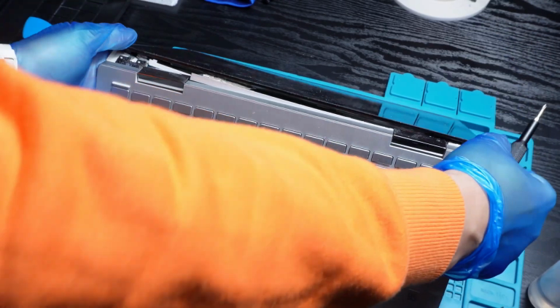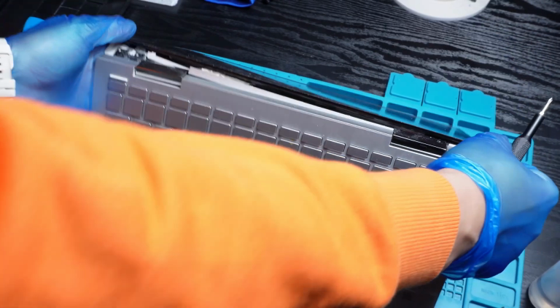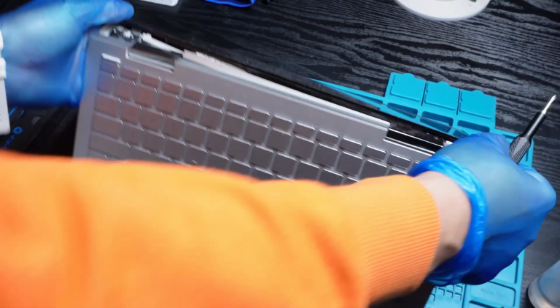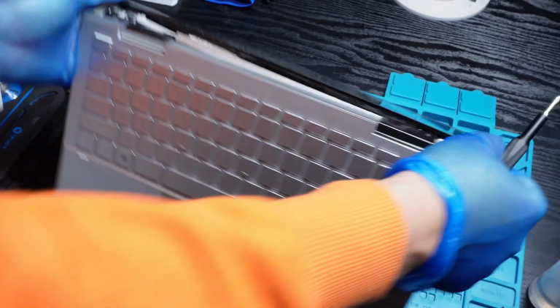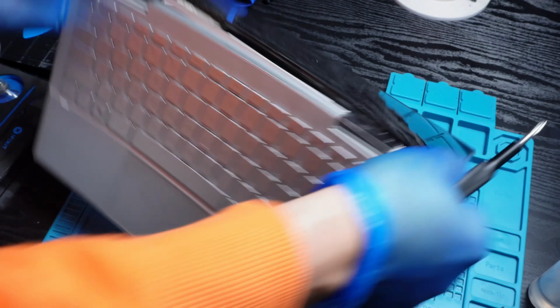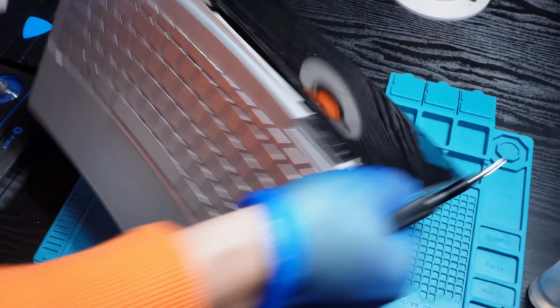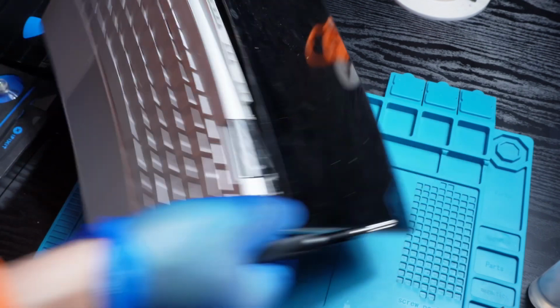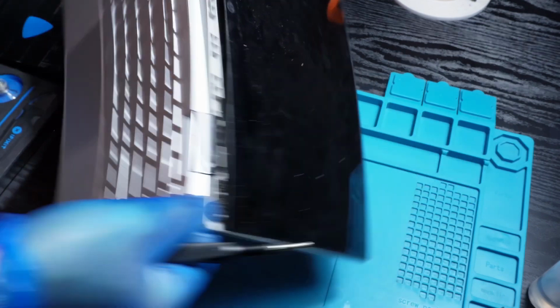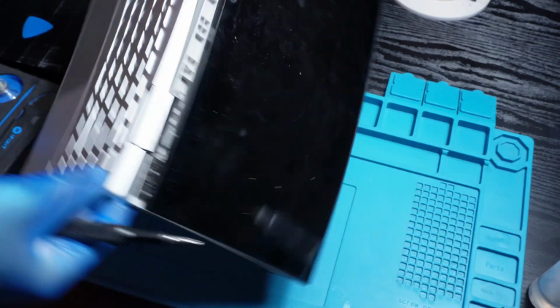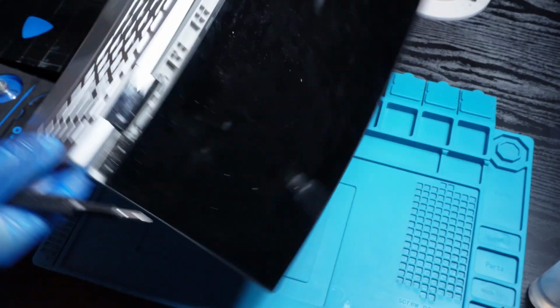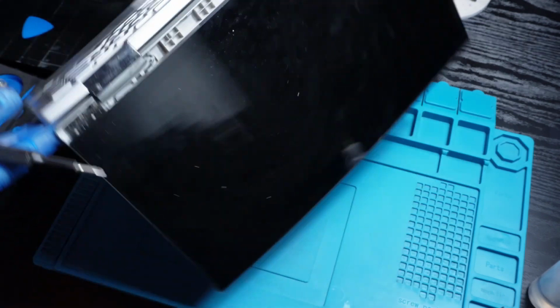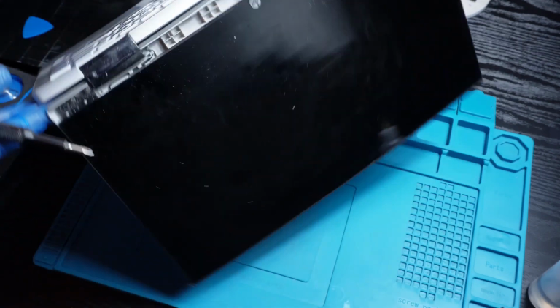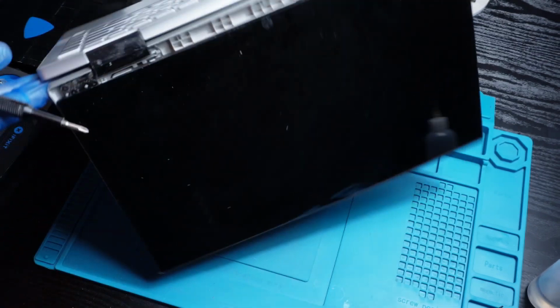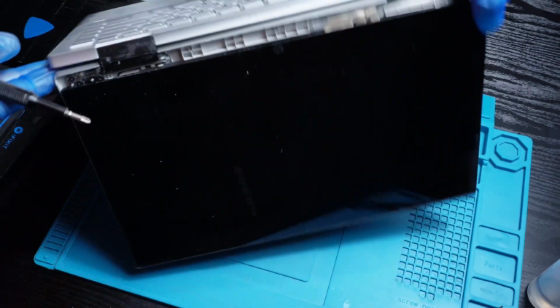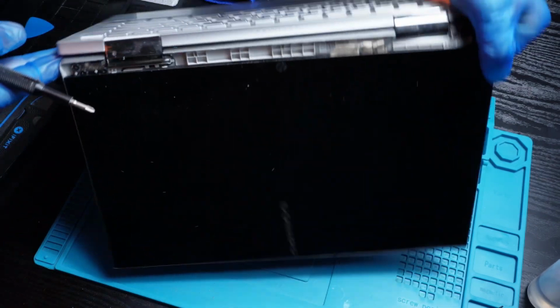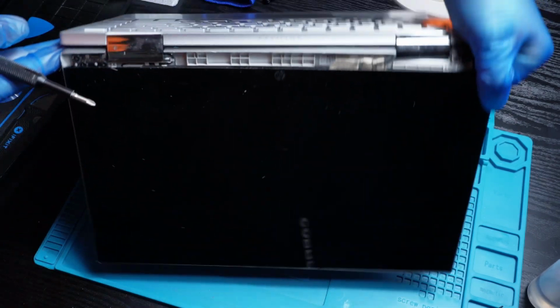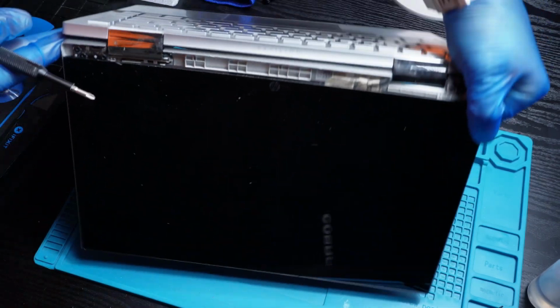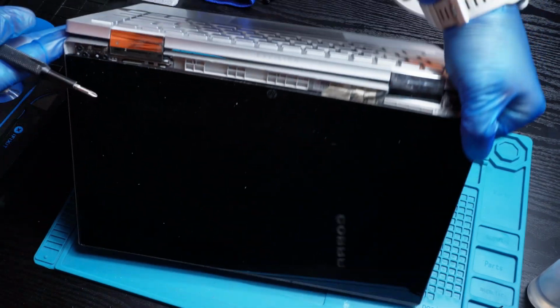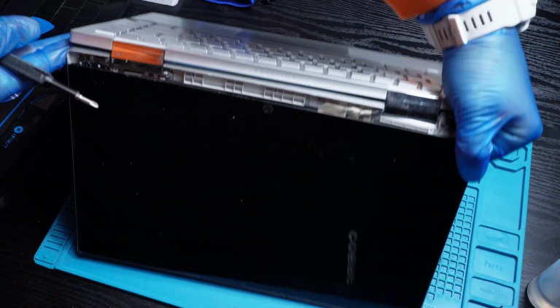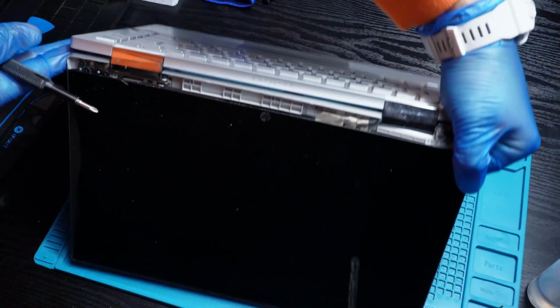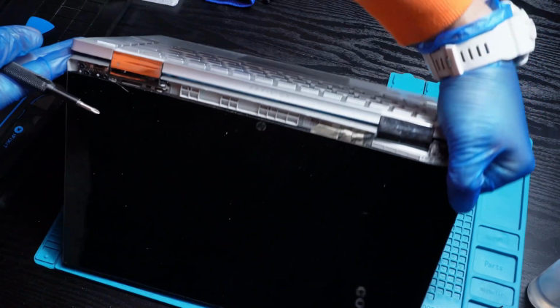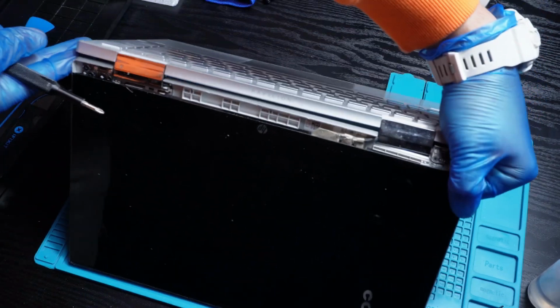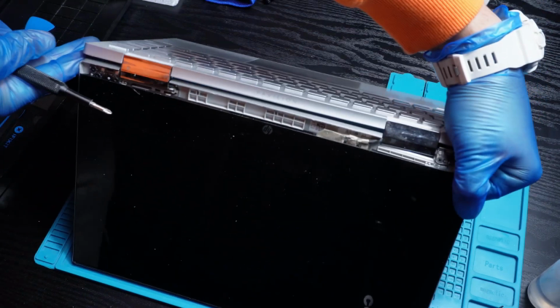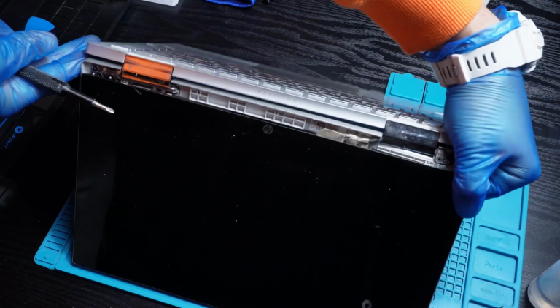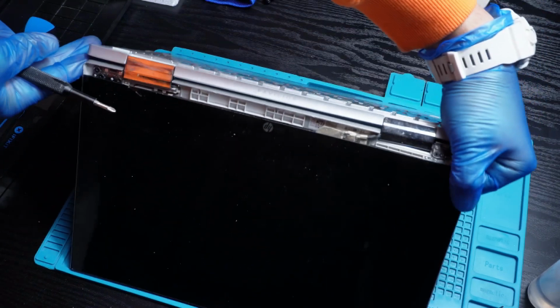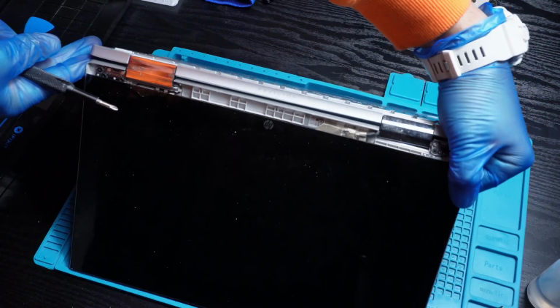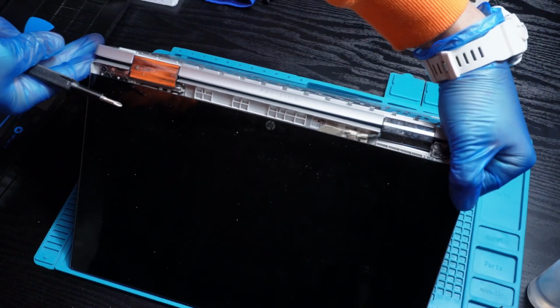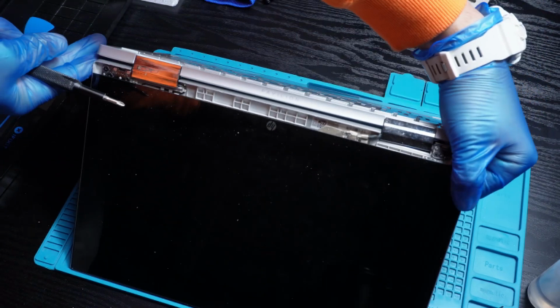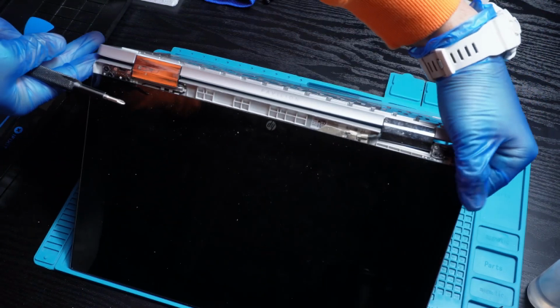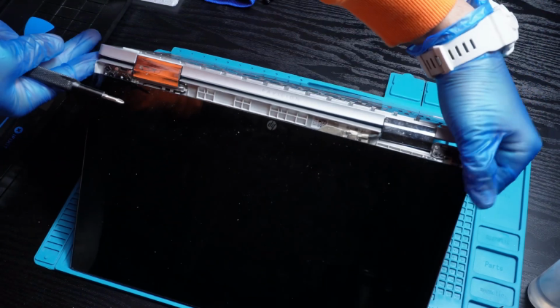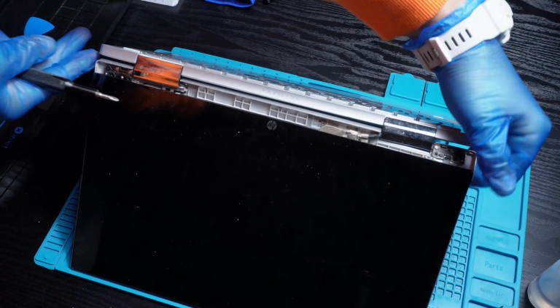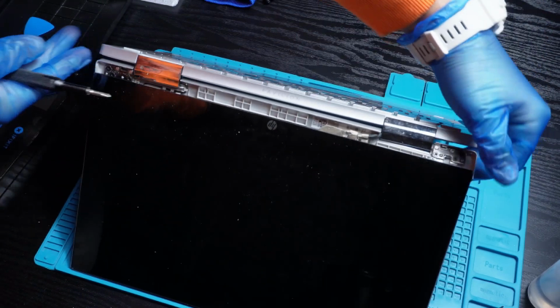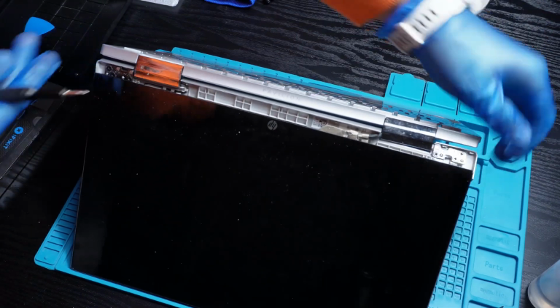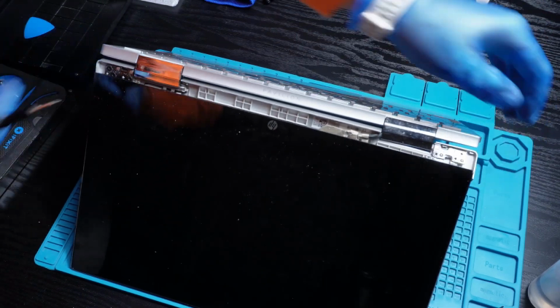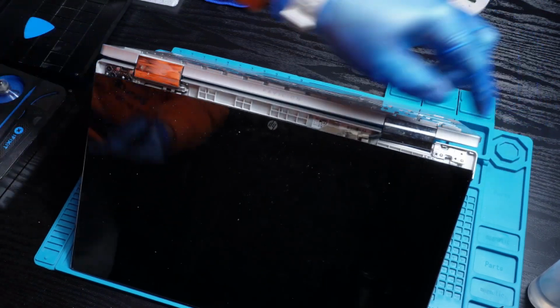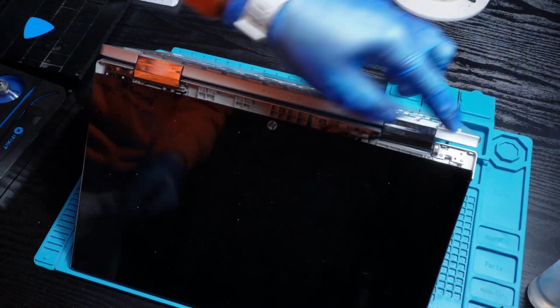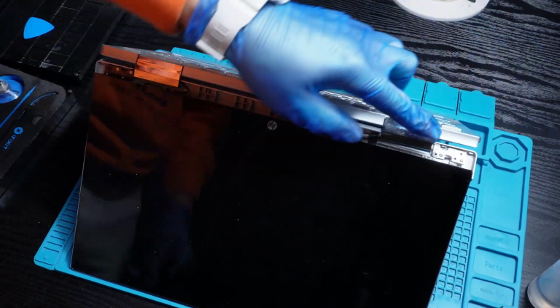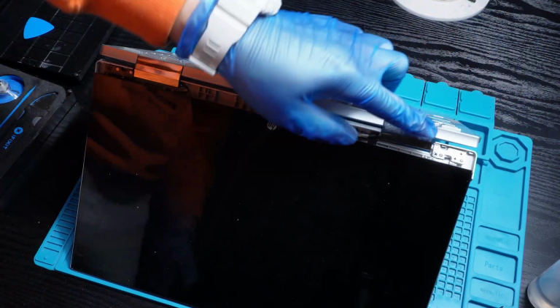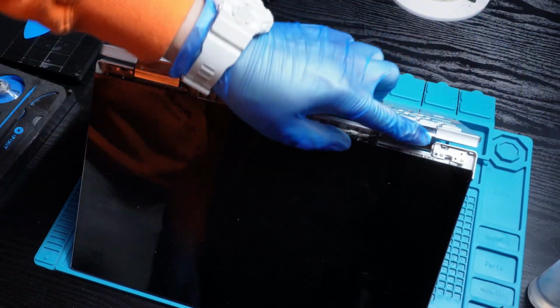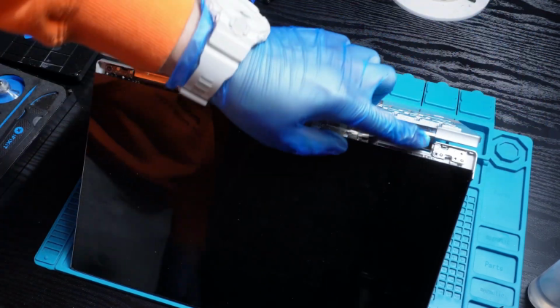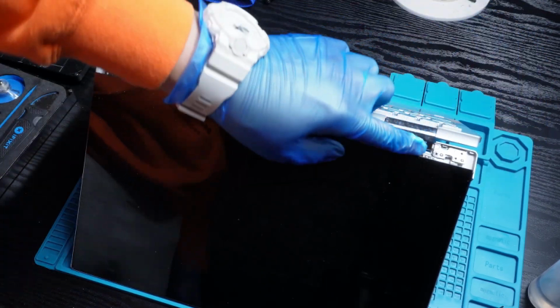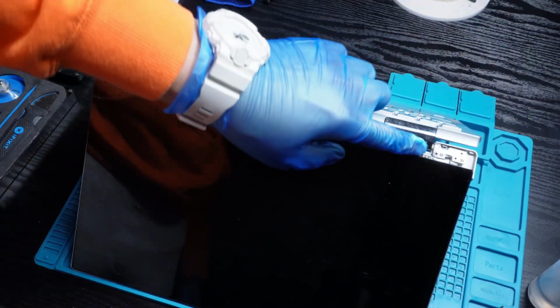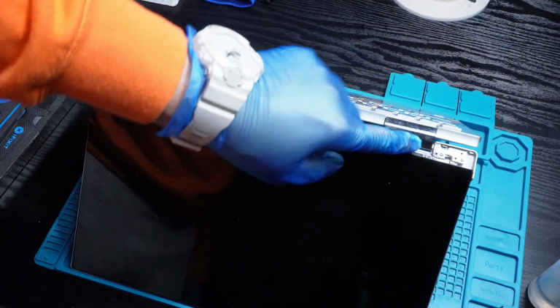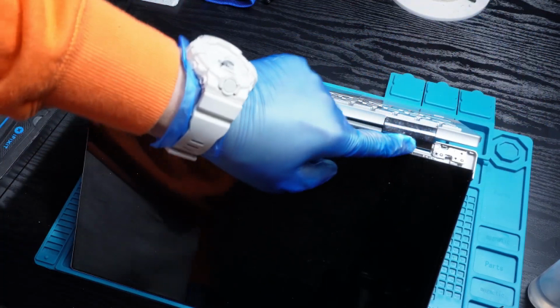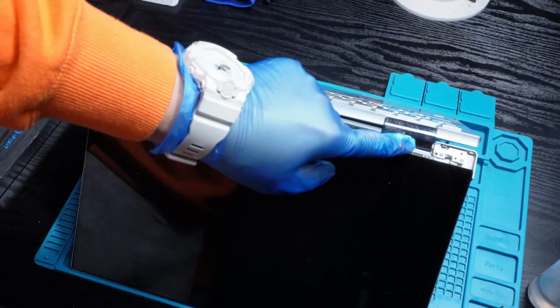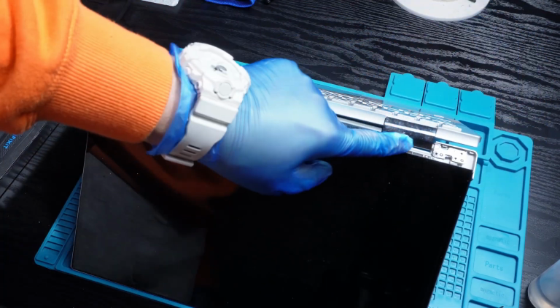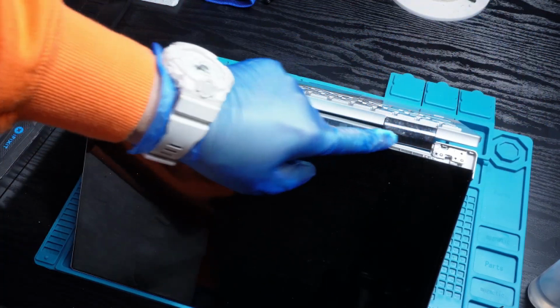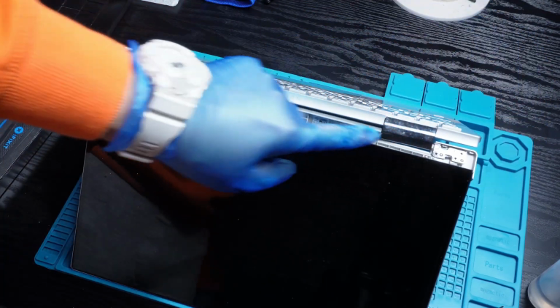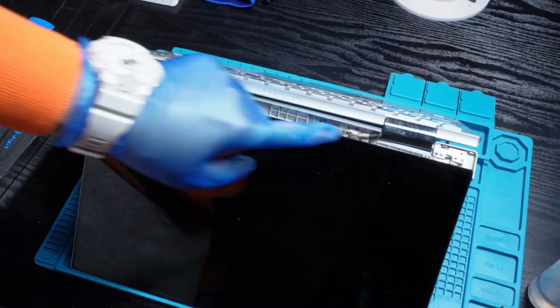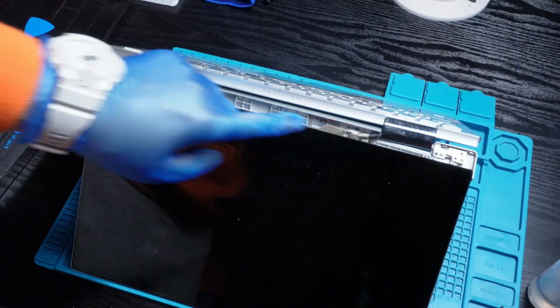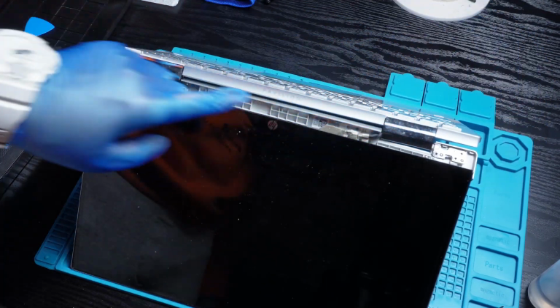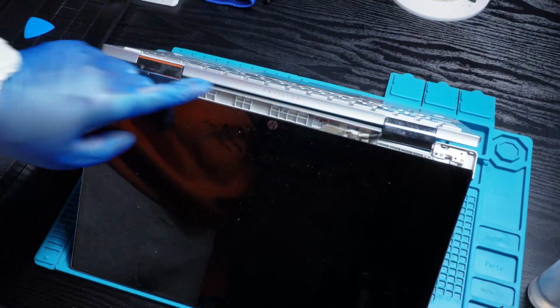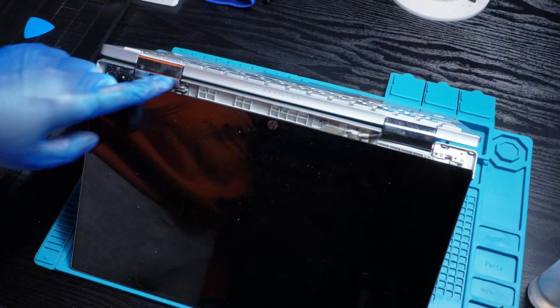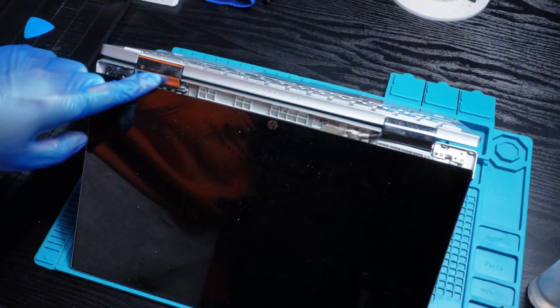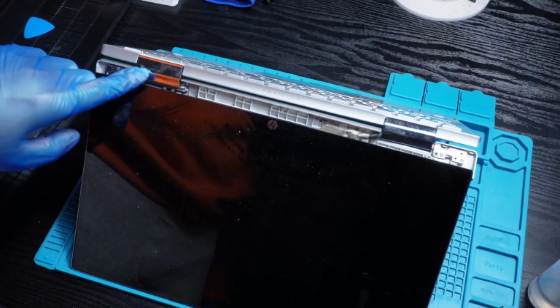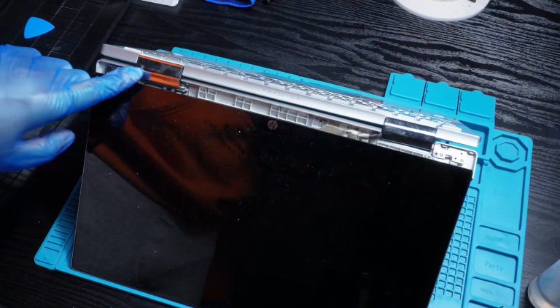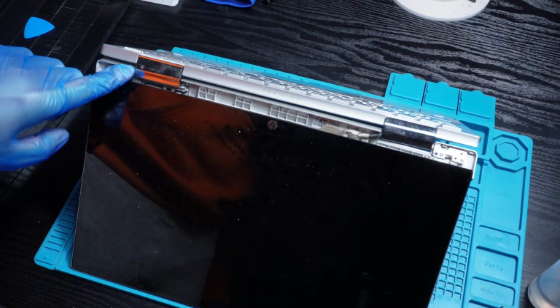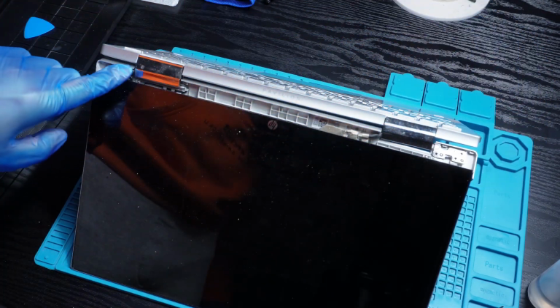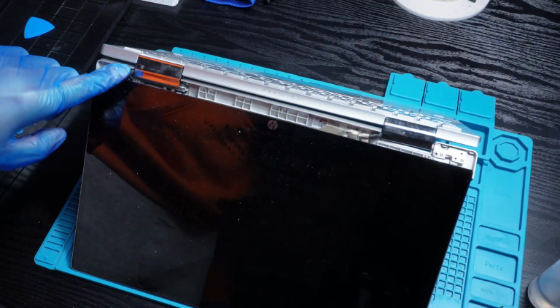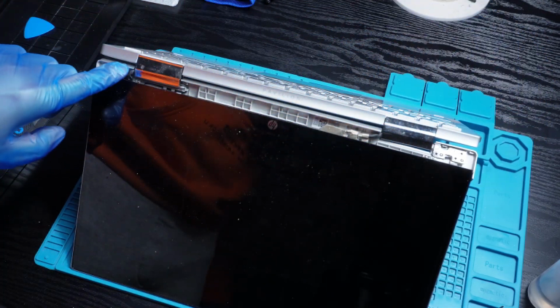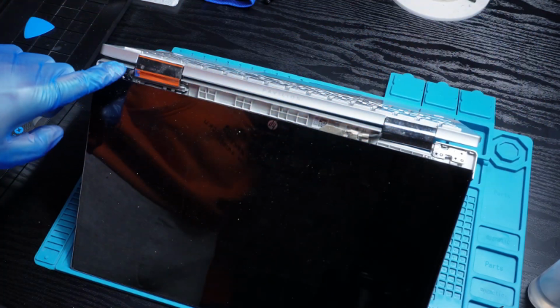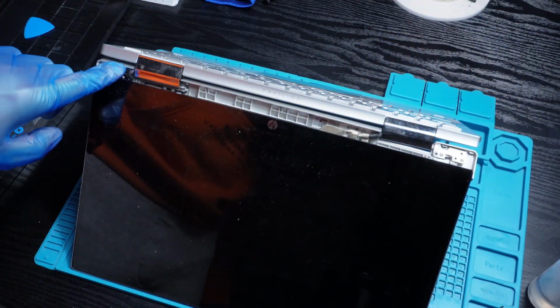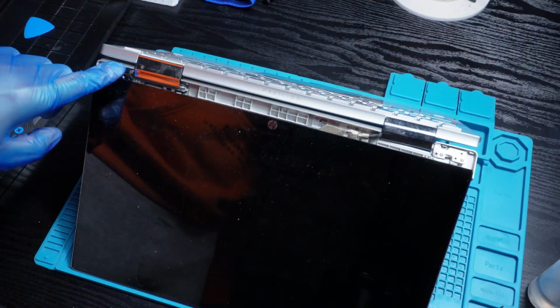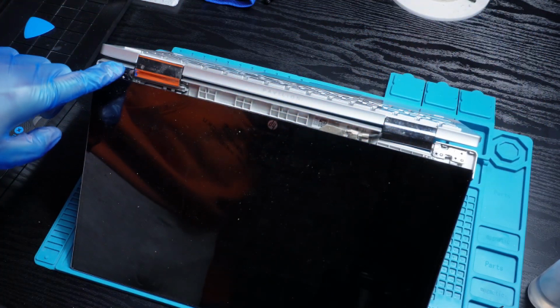And don't forget: before moving any further, make sure to unscrew the hinge screws.